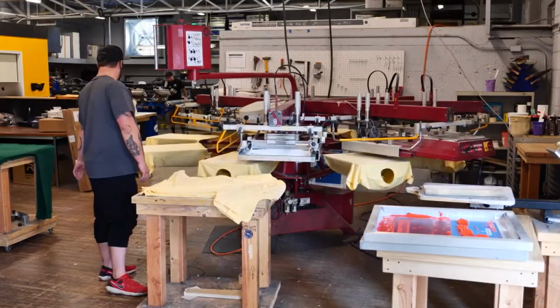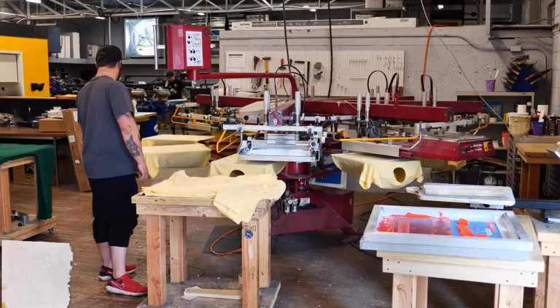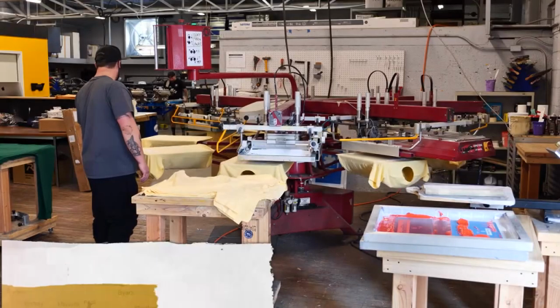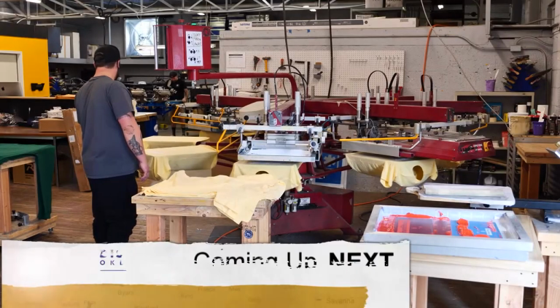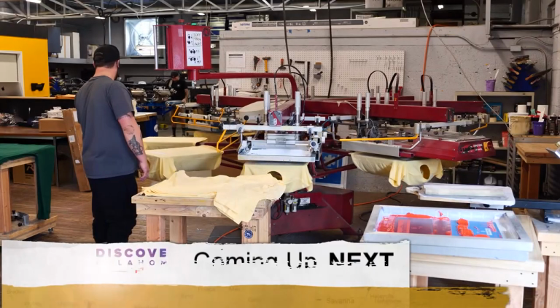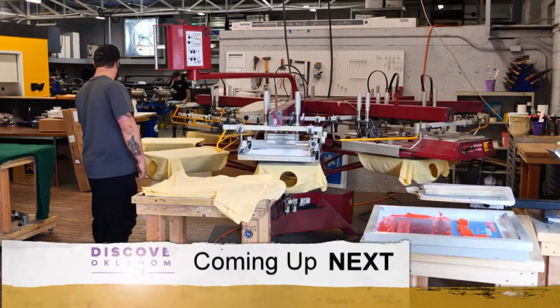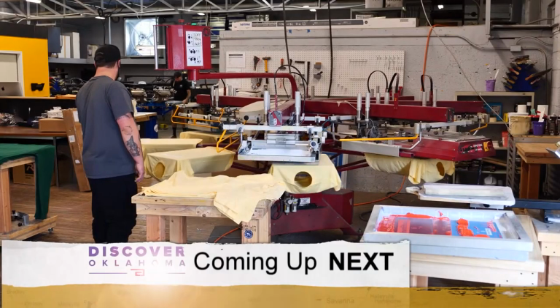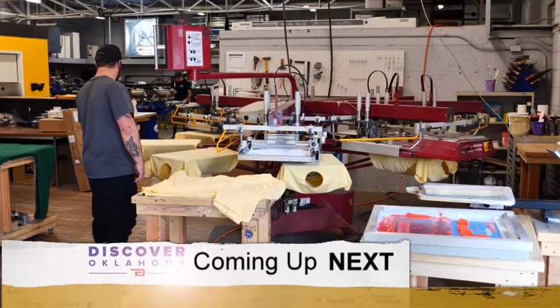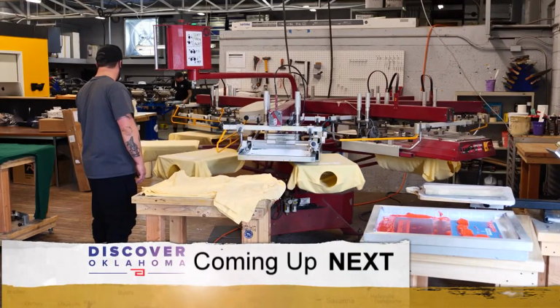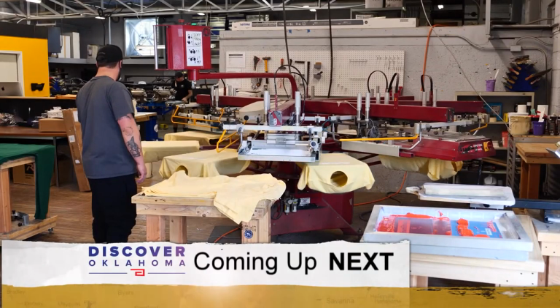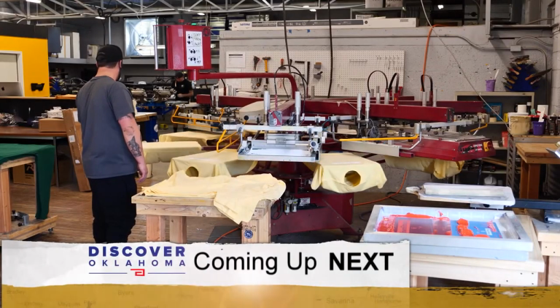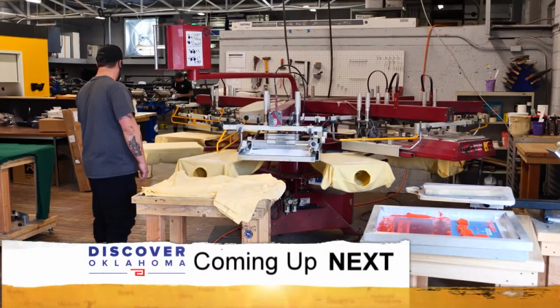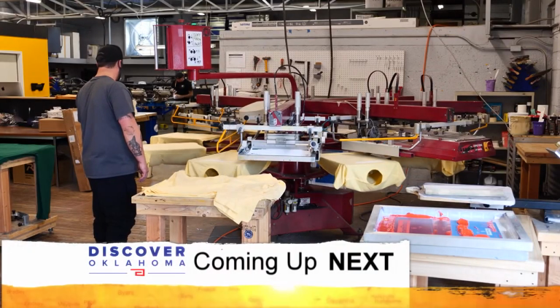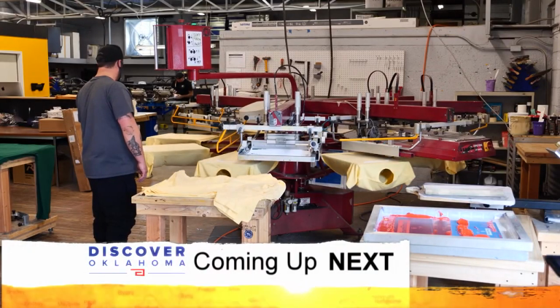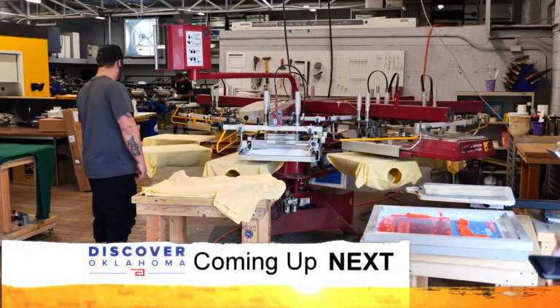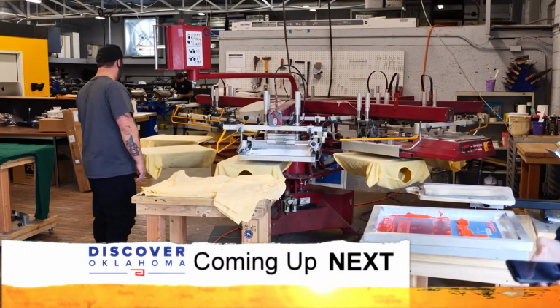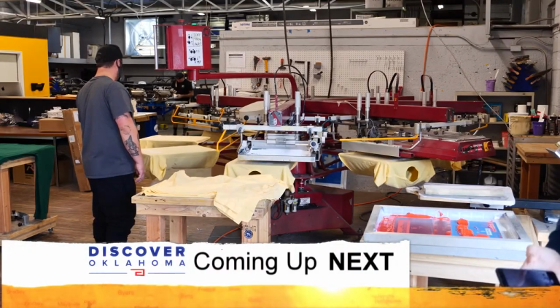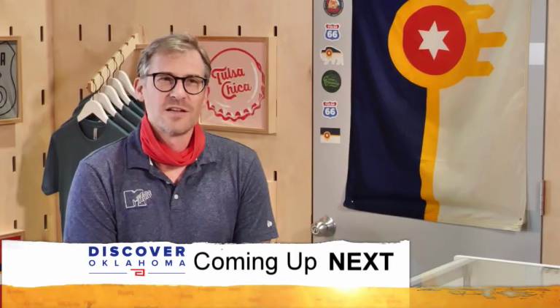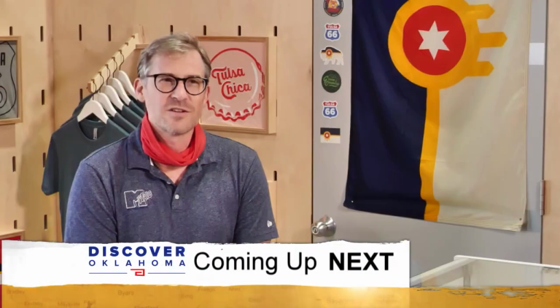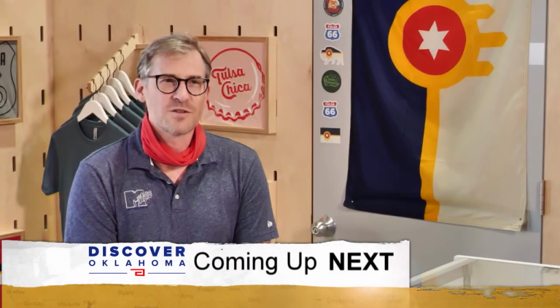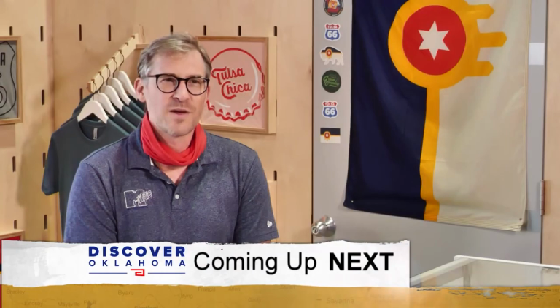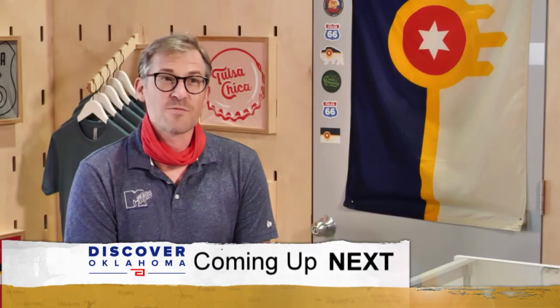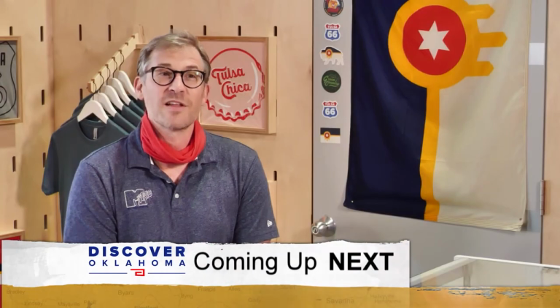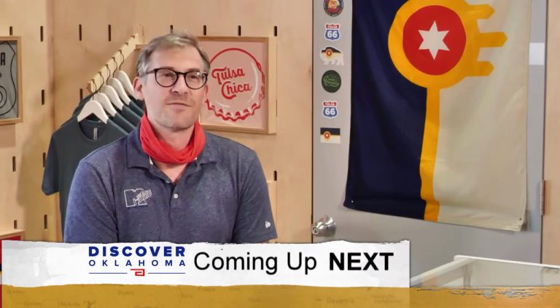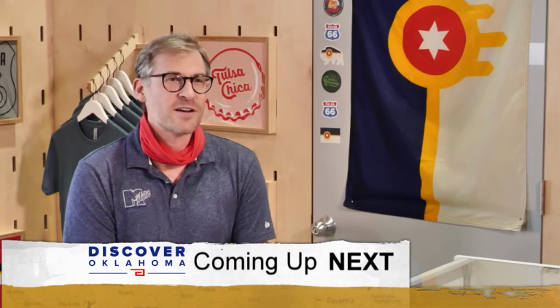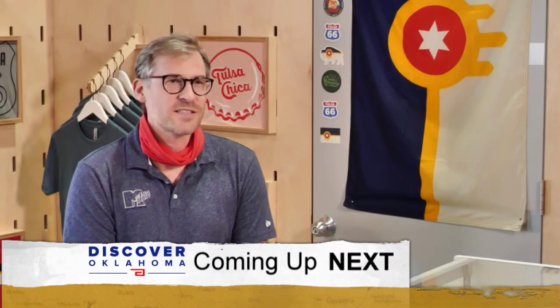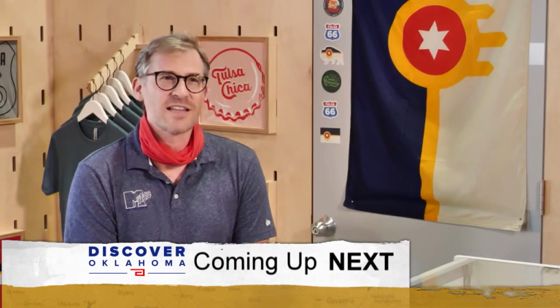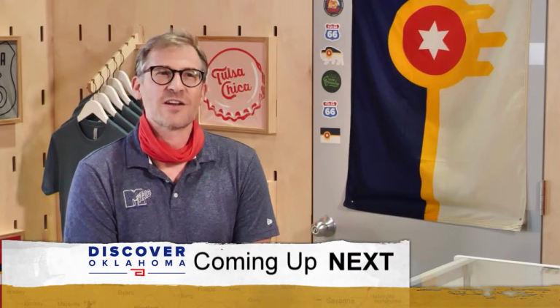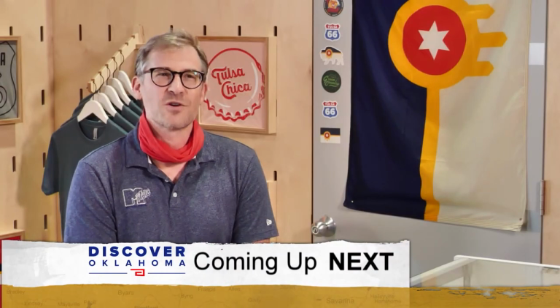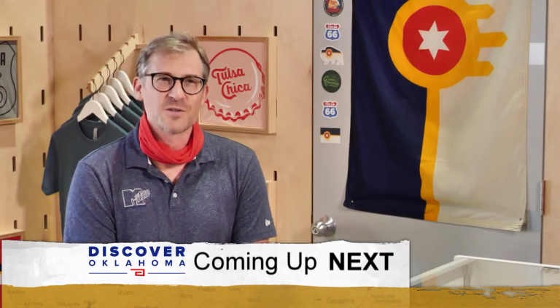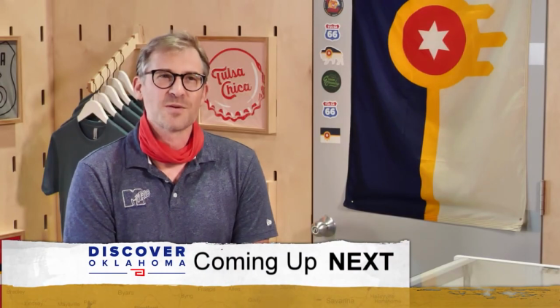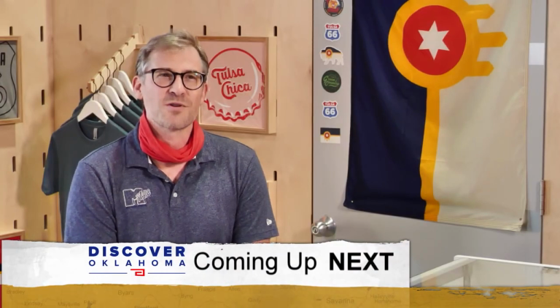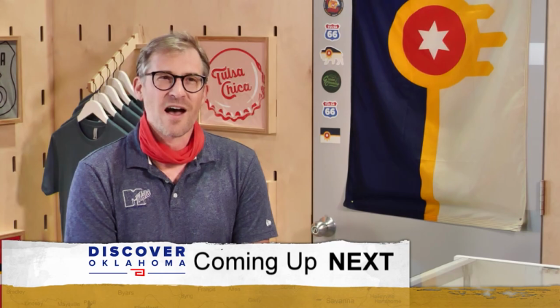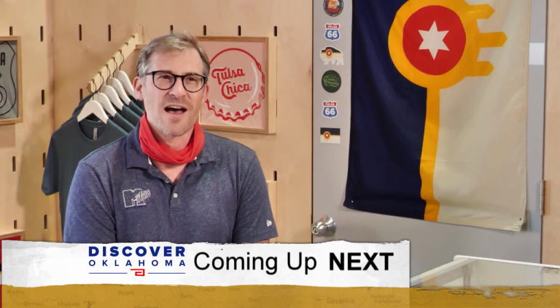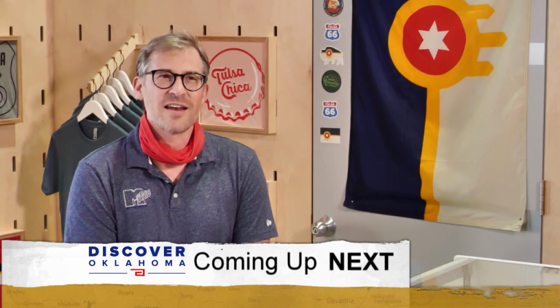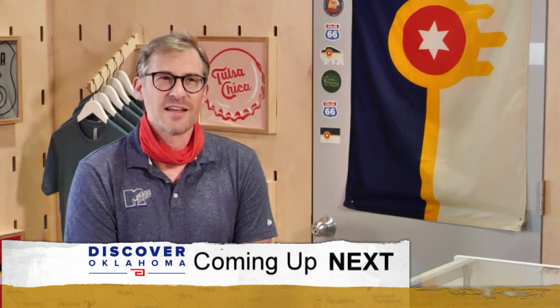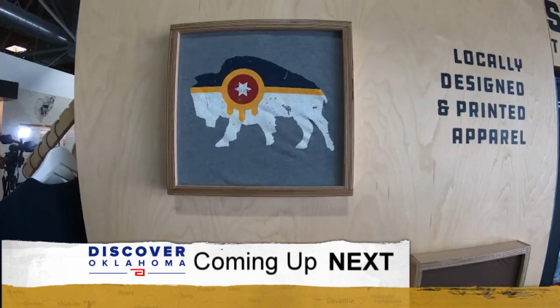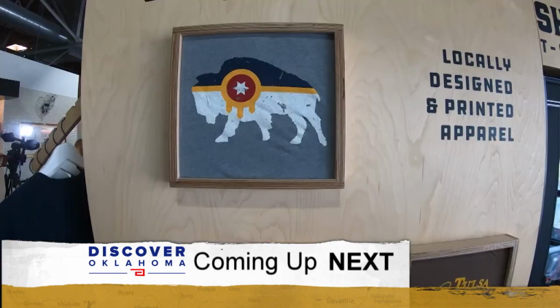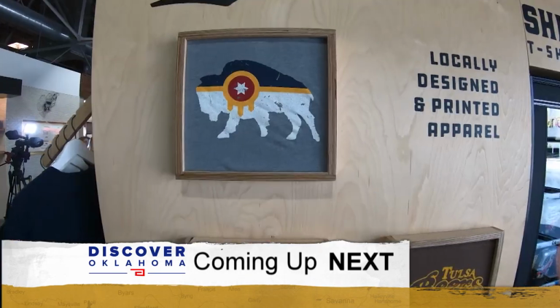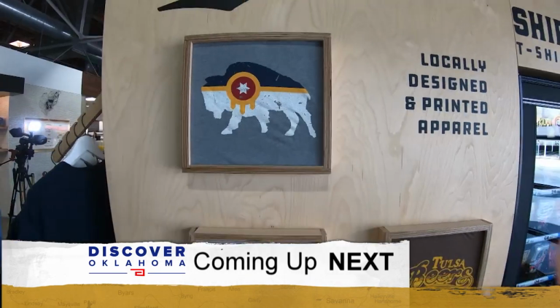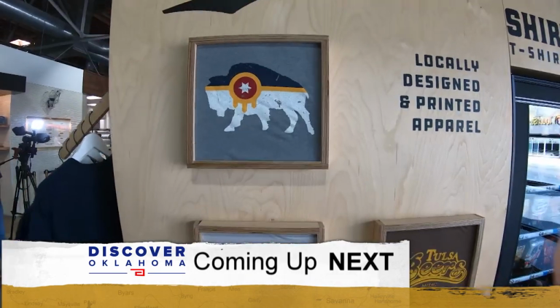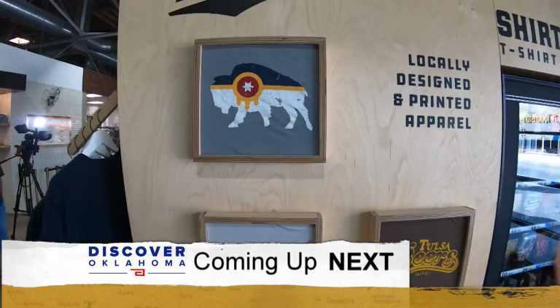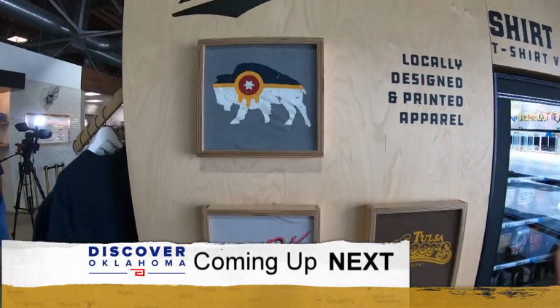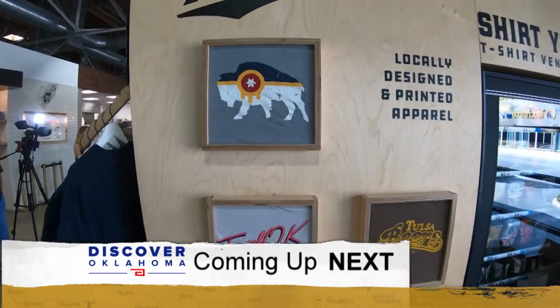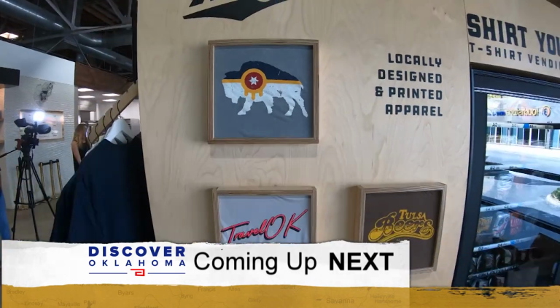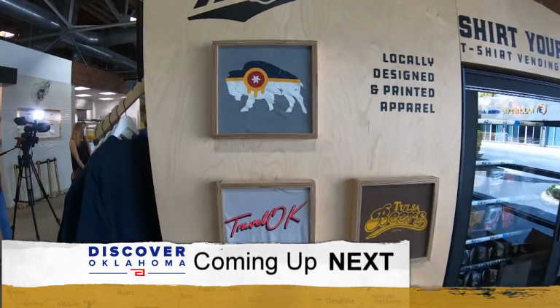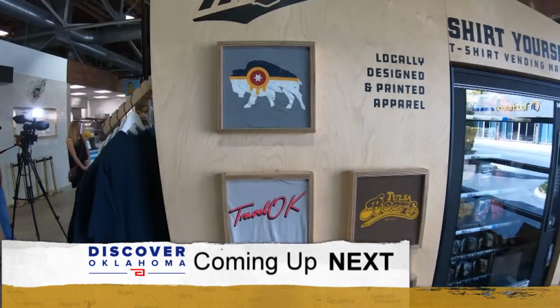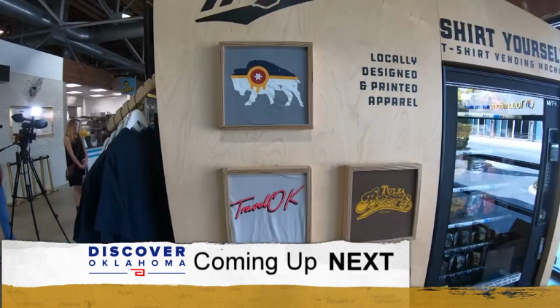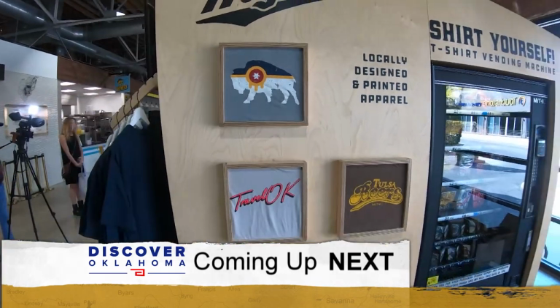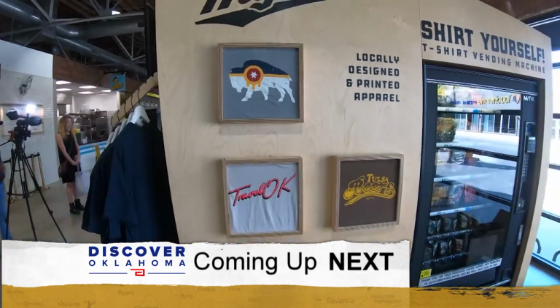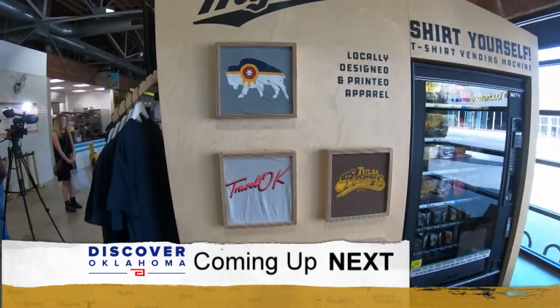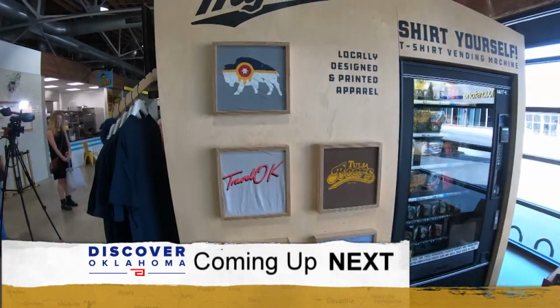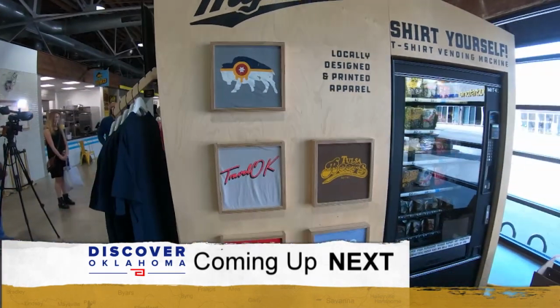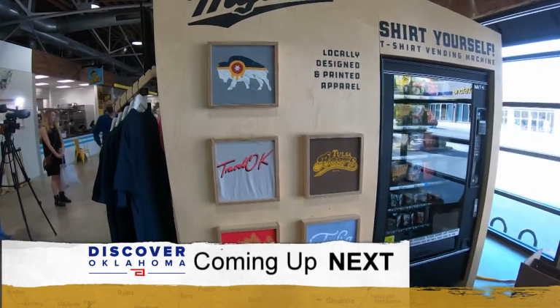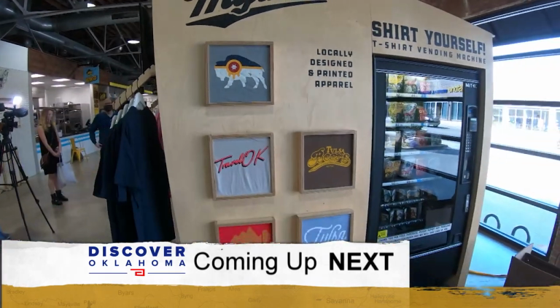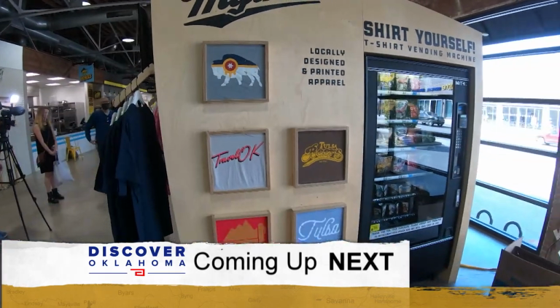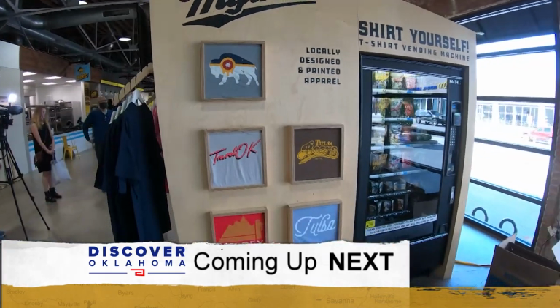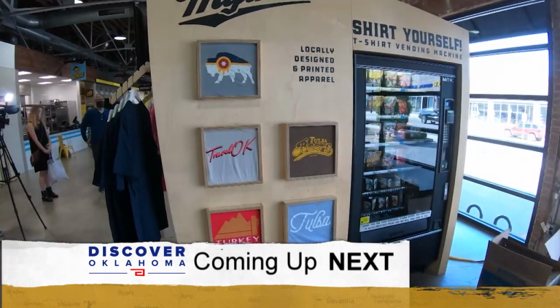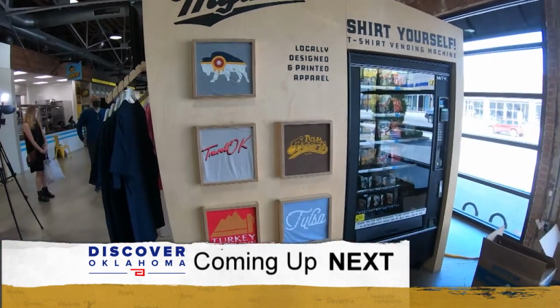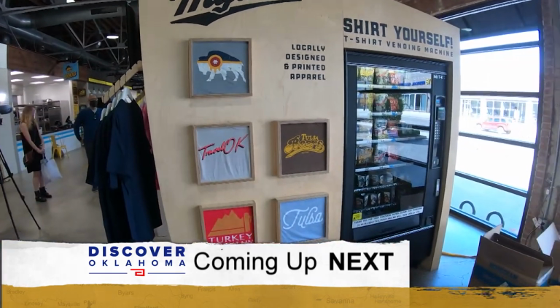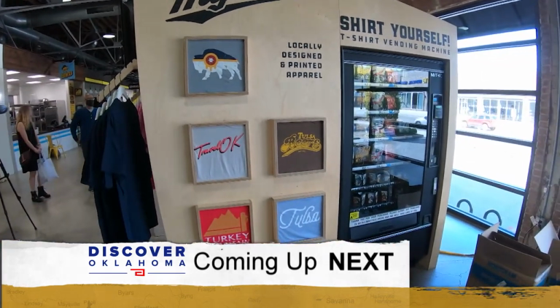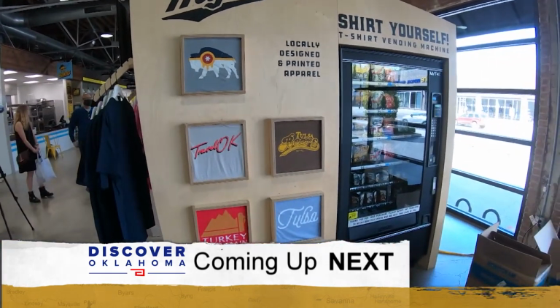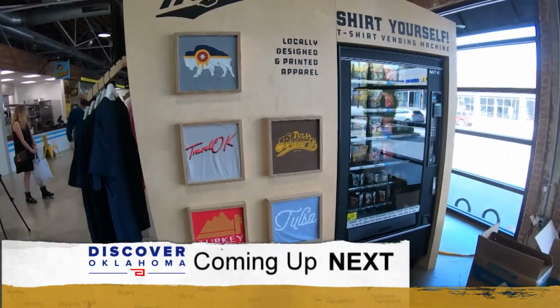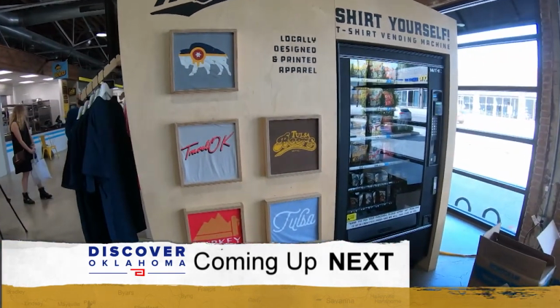Coming up on Discover Oklahoma: Tulsa Pride that turns statewide — we'll show you how.